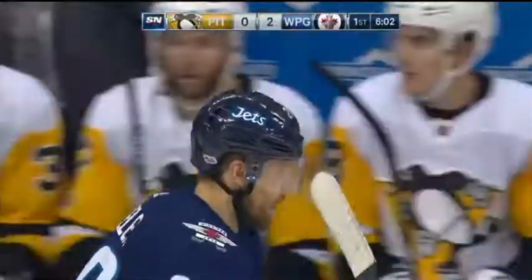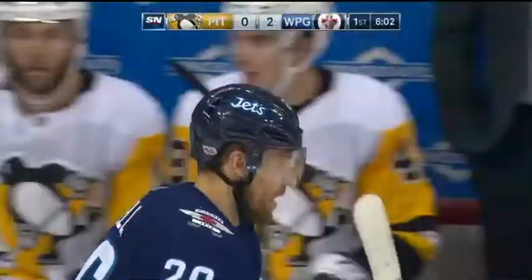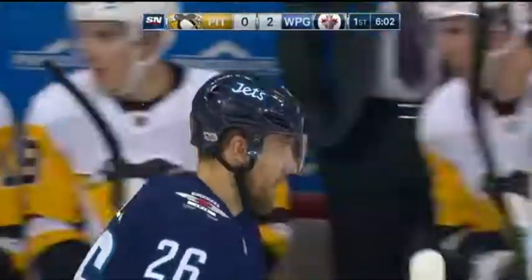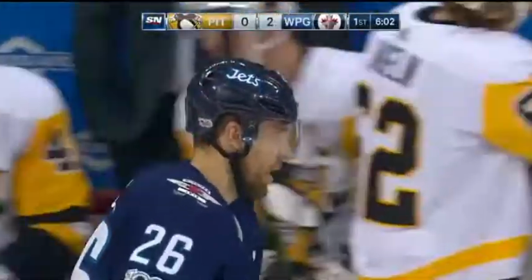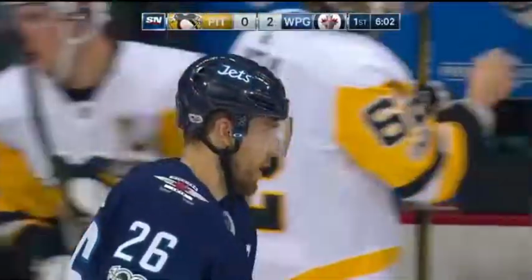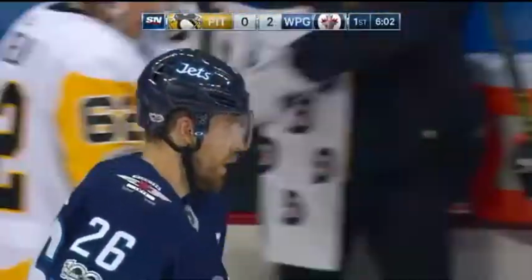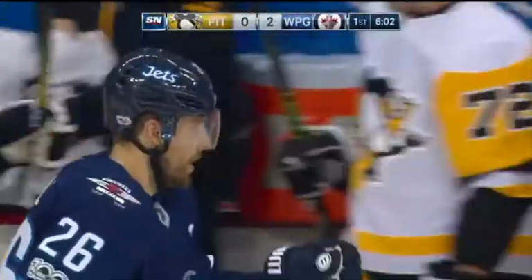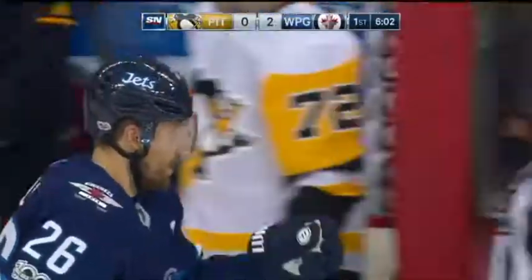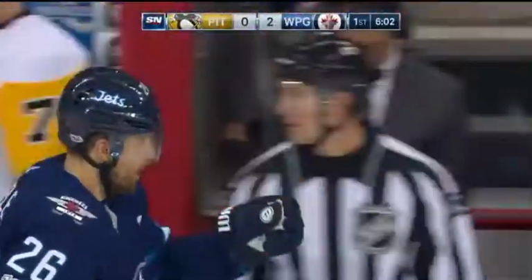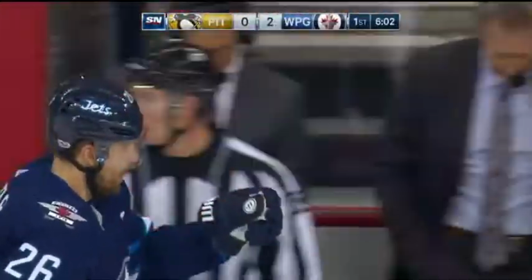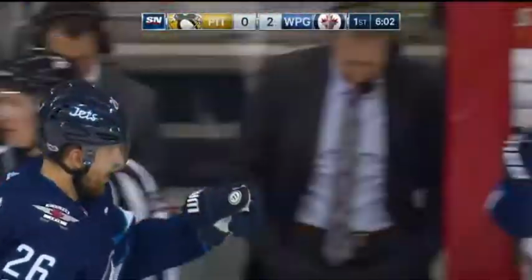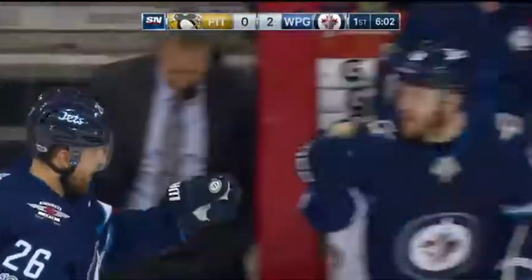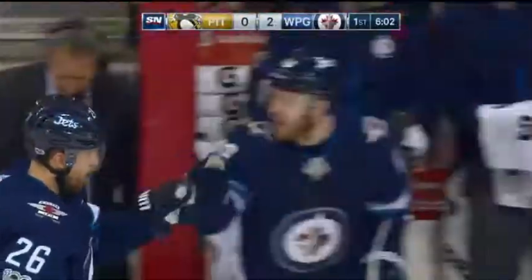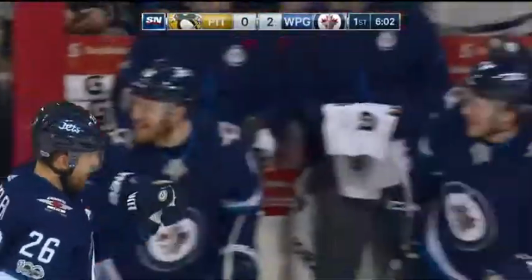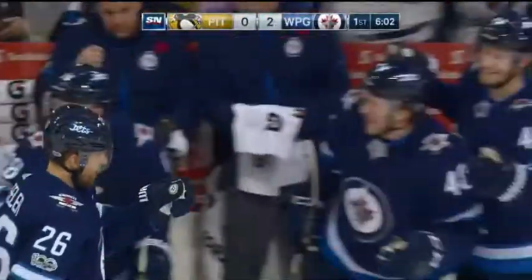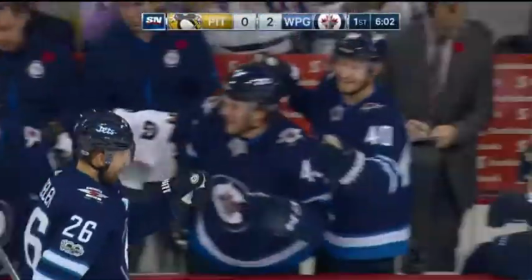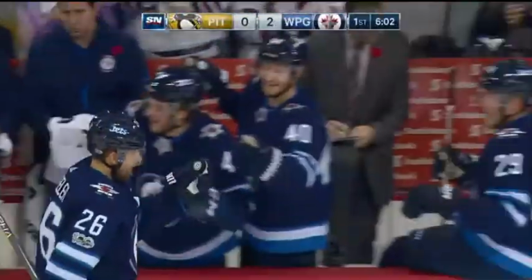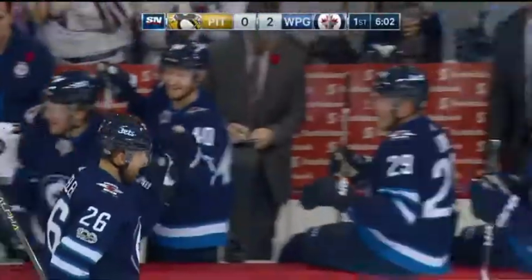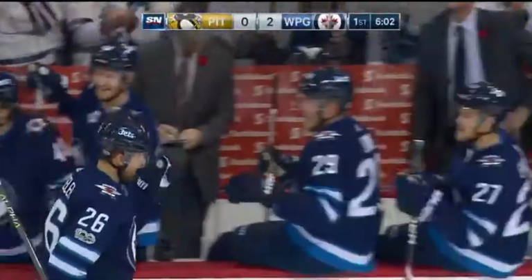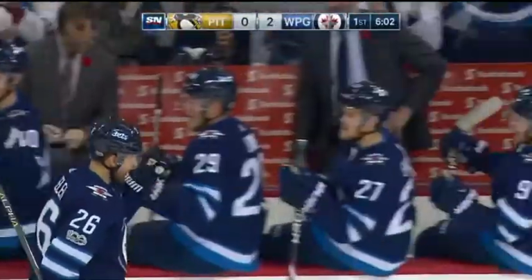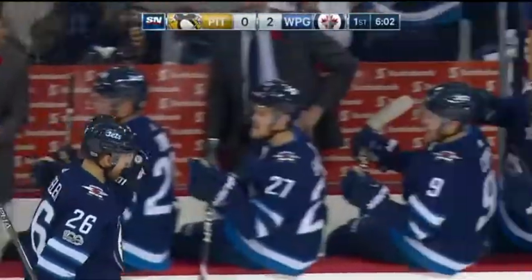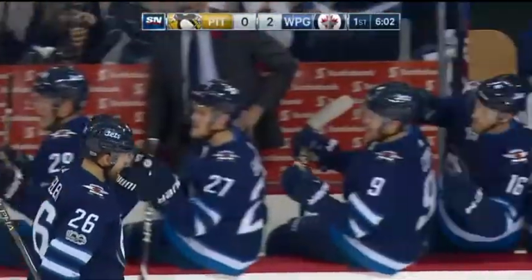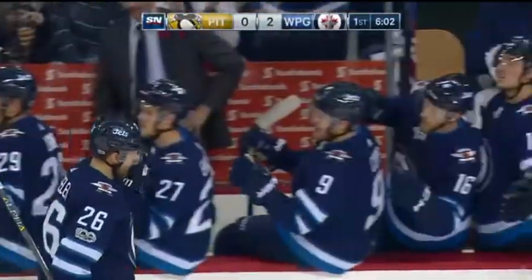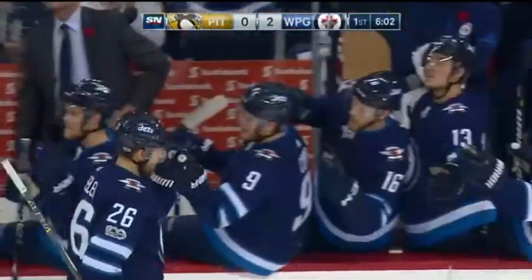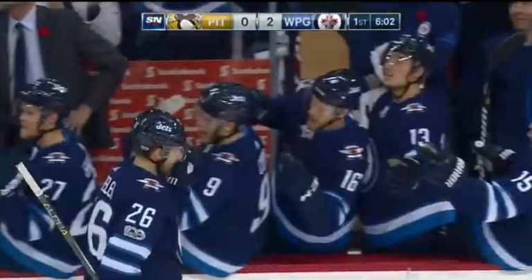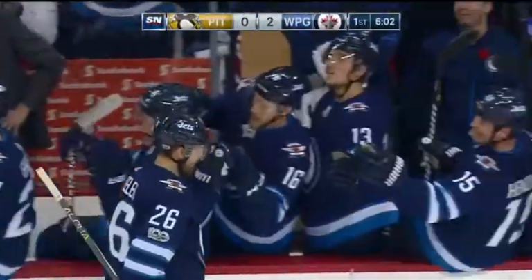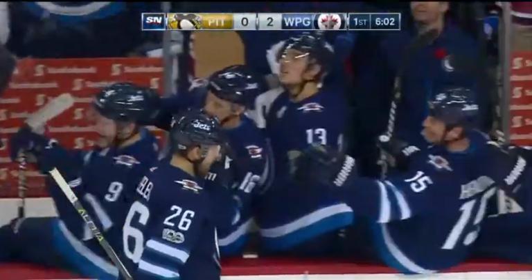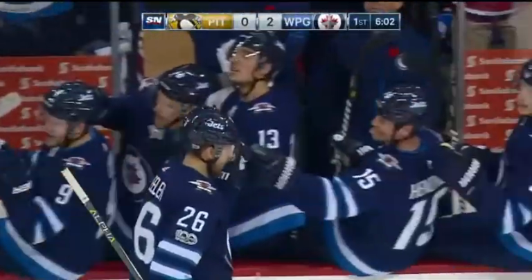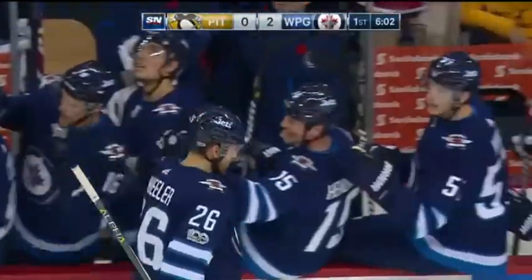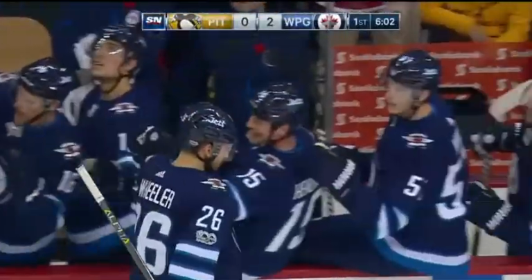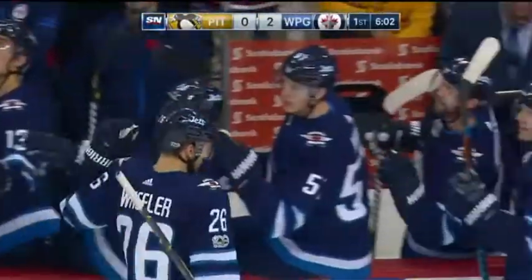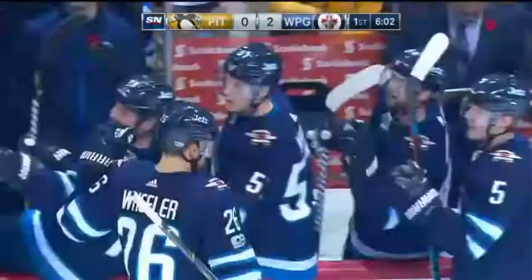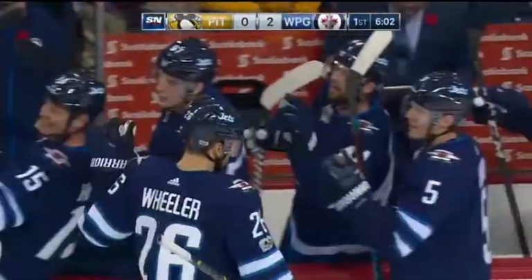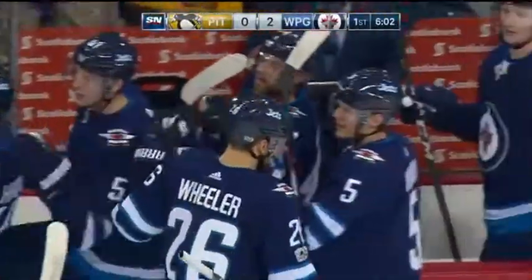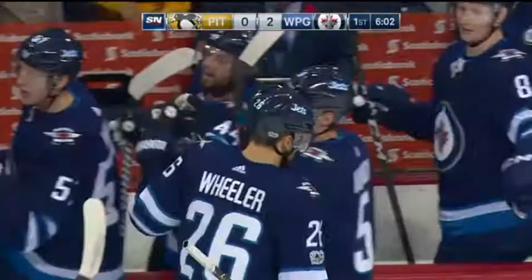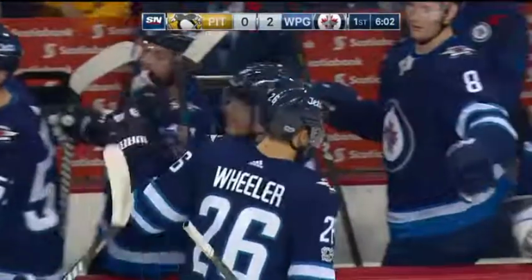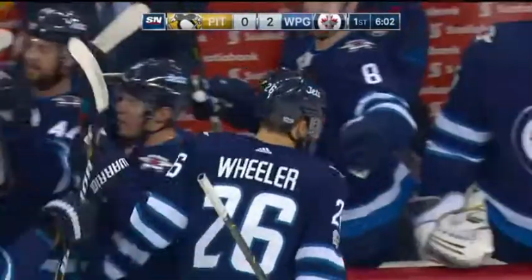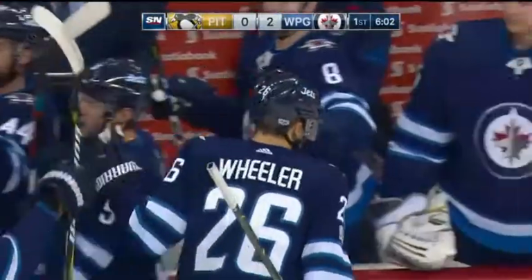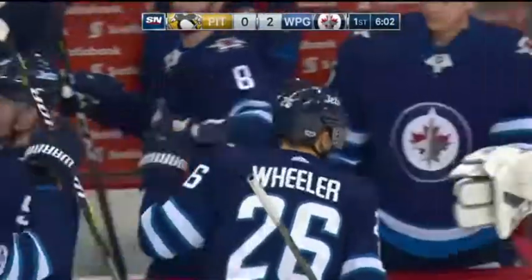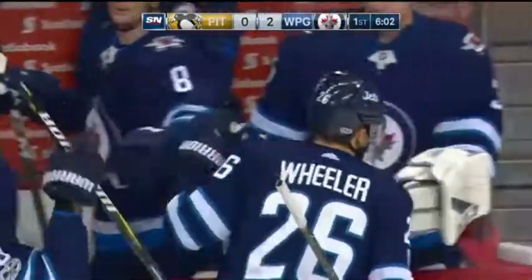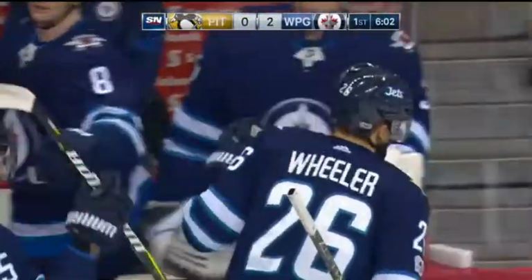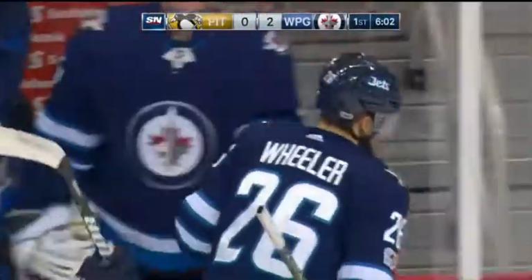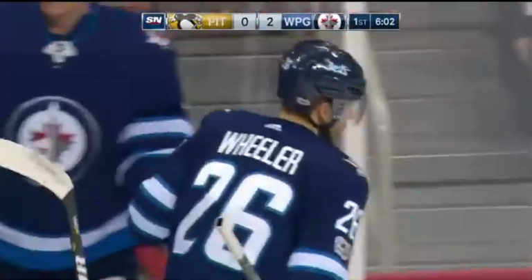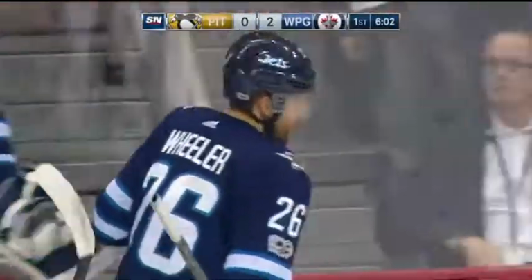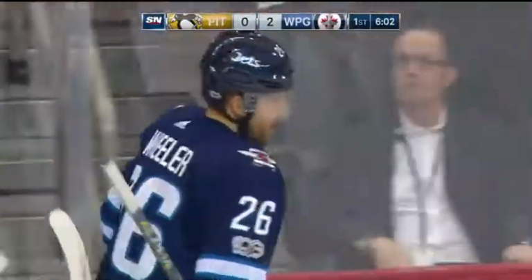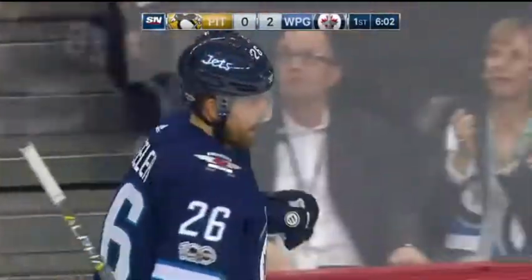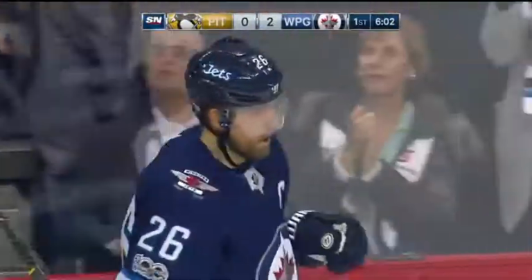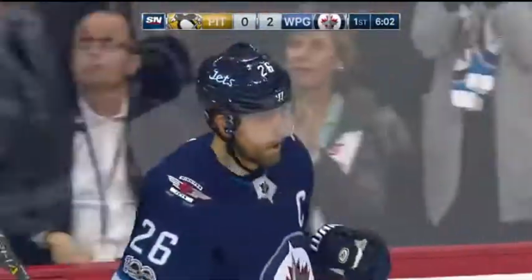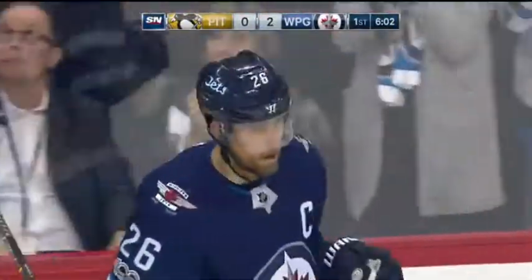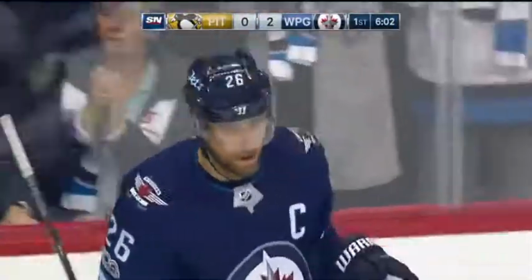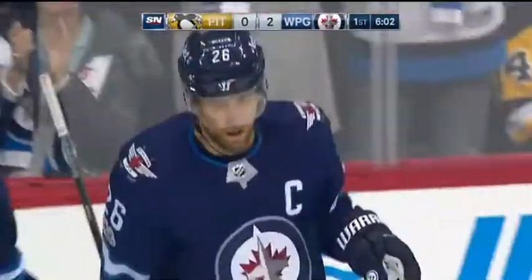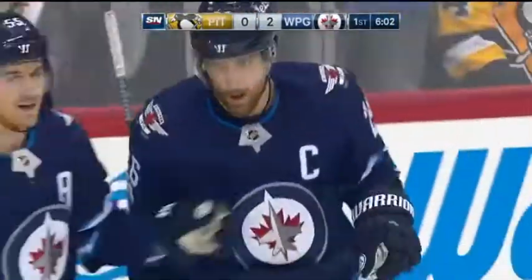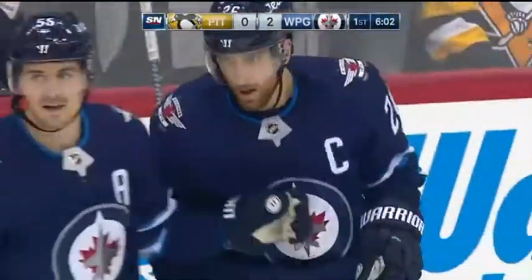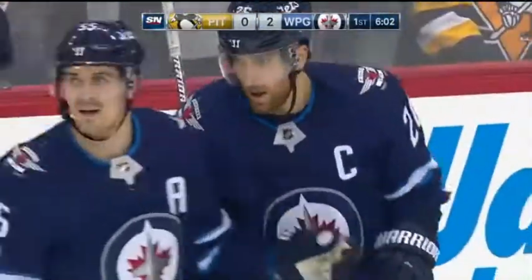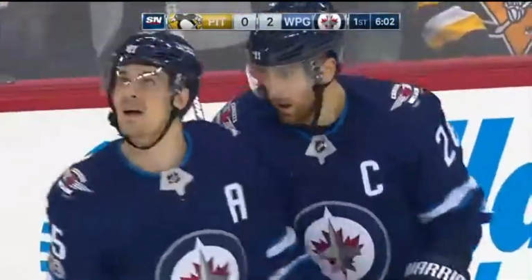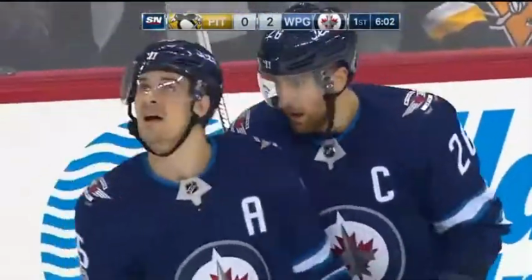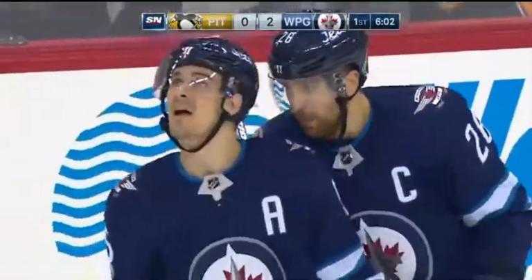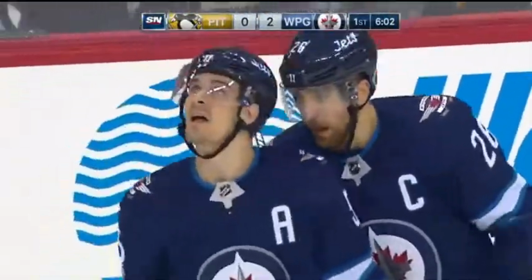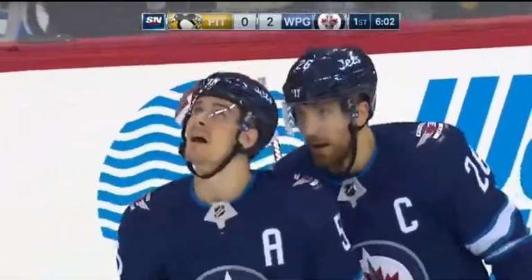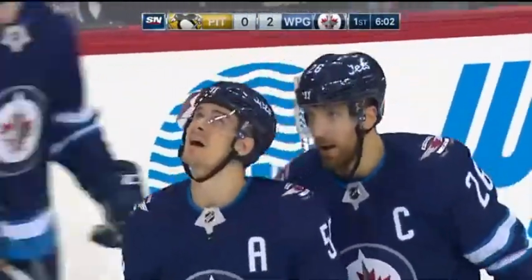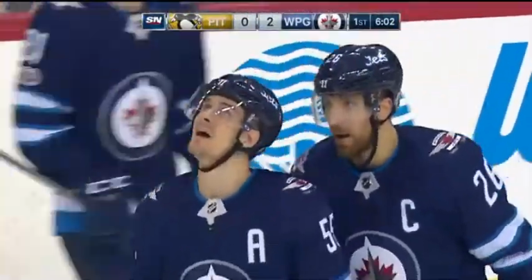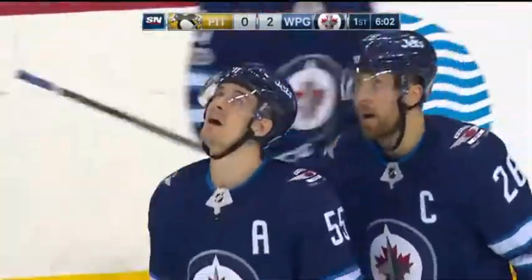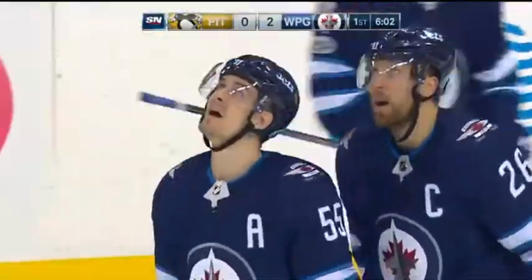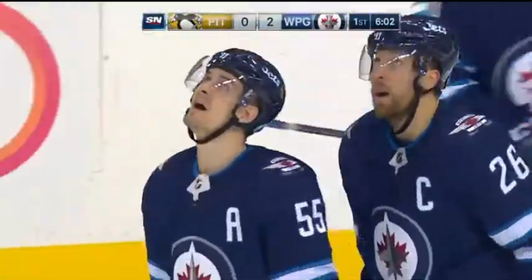You've got to salute the passing, not only the speed. And Wheeler cashes in, and it's 2-0 Winnipeg.